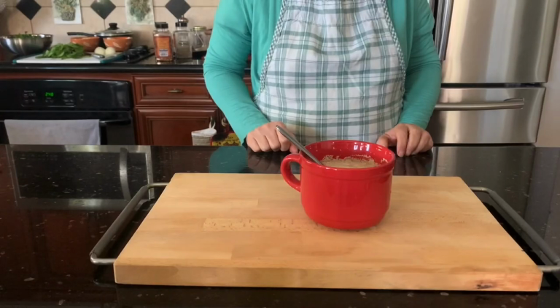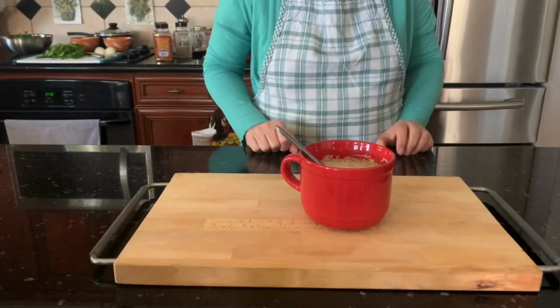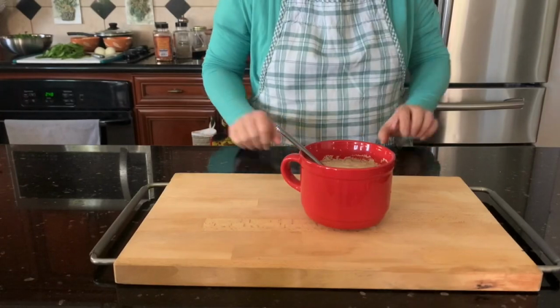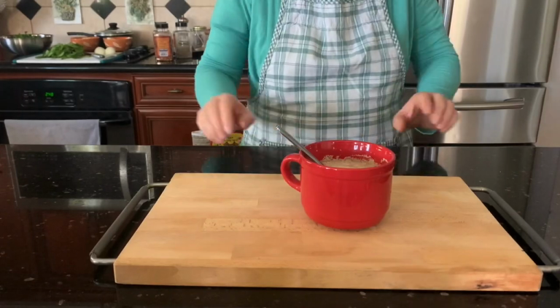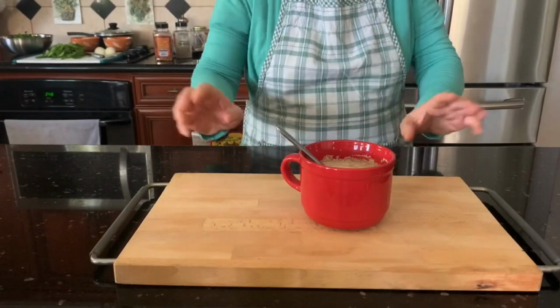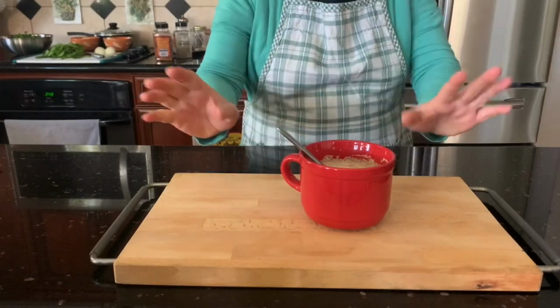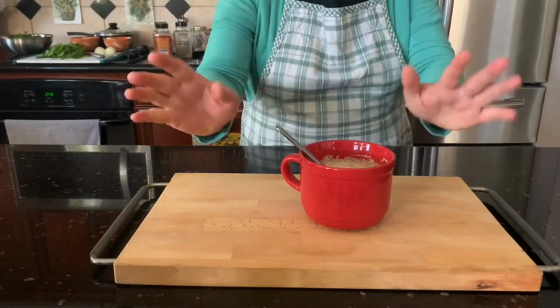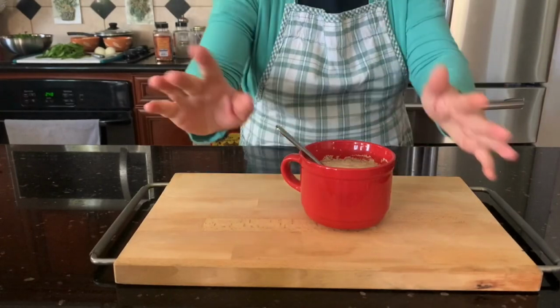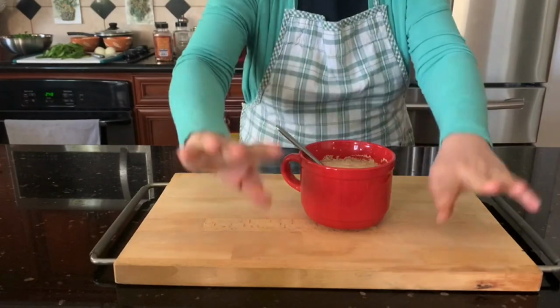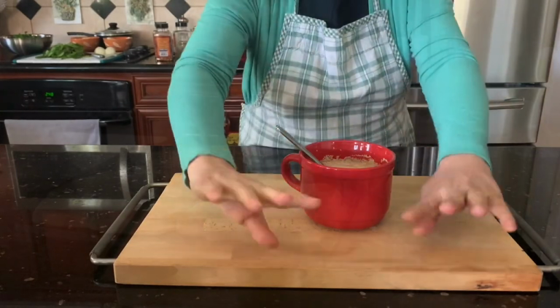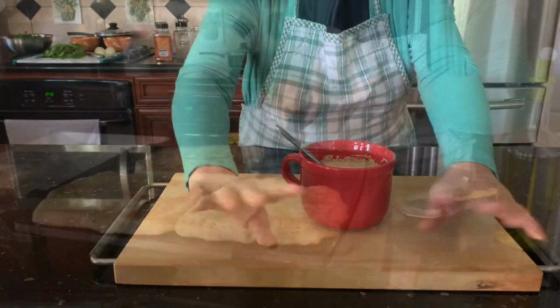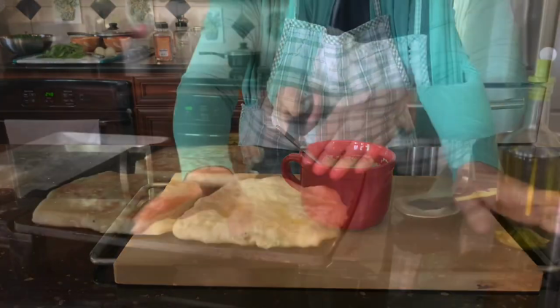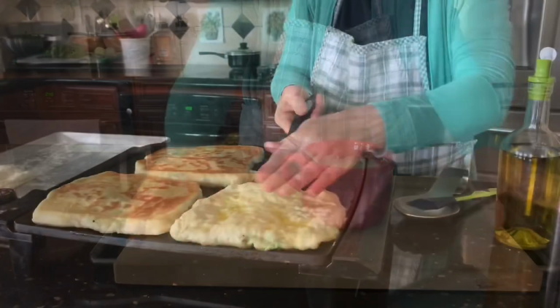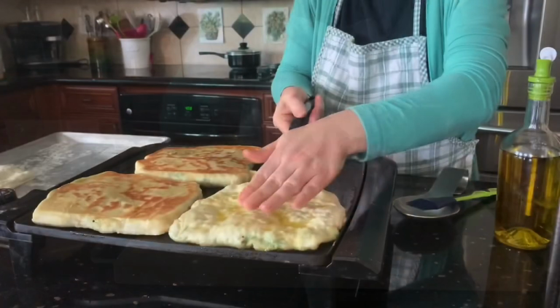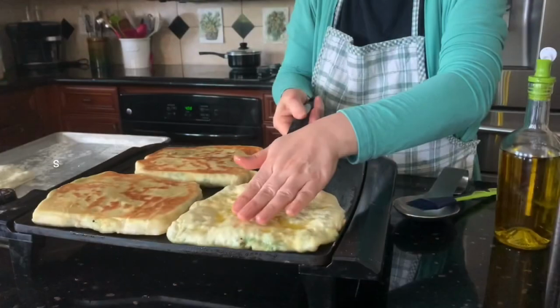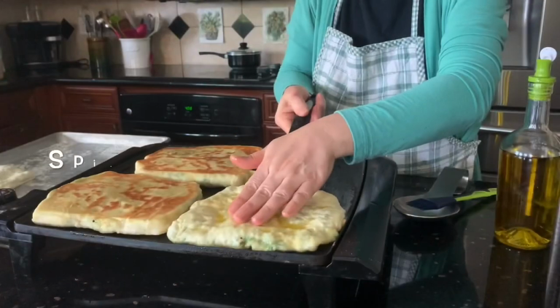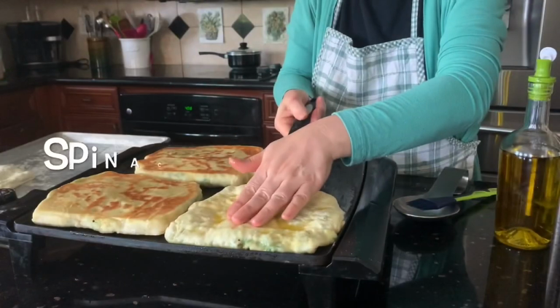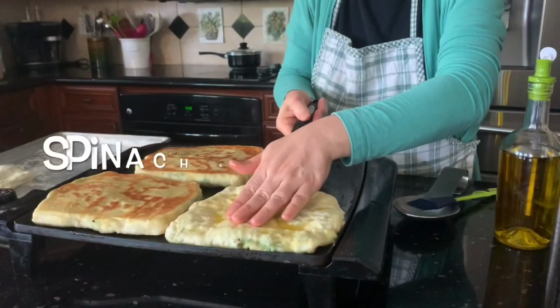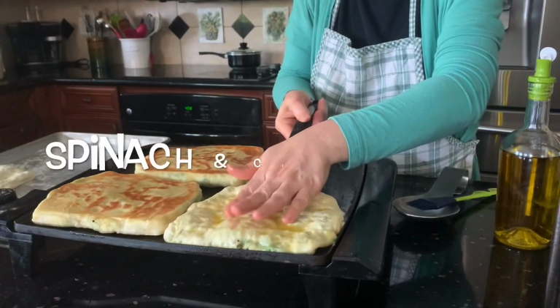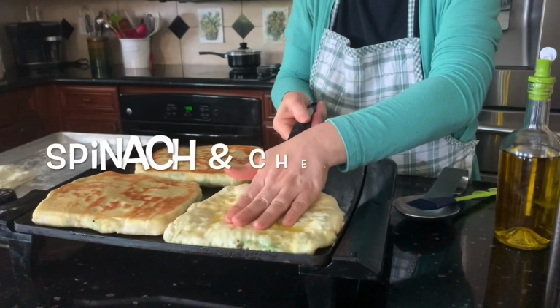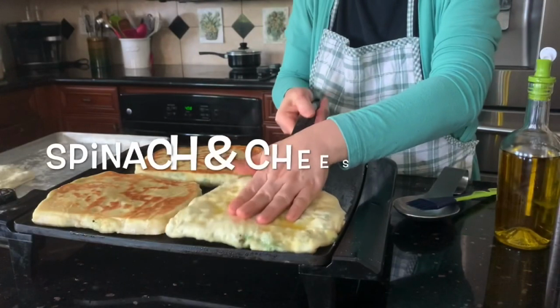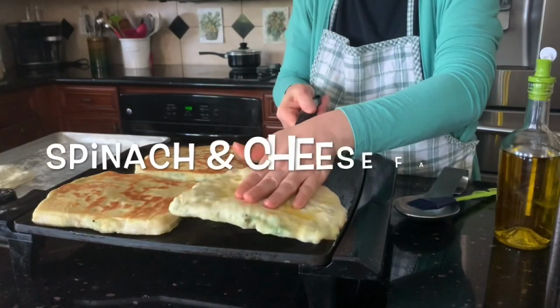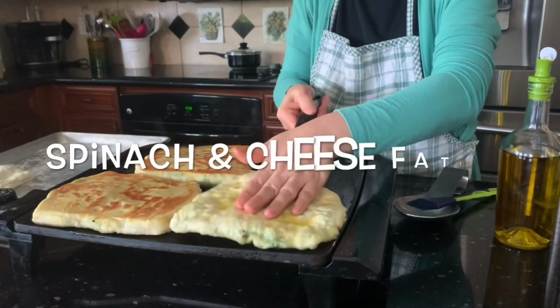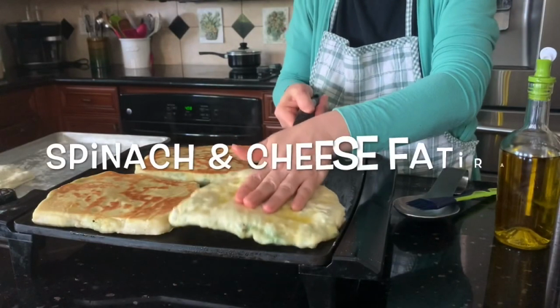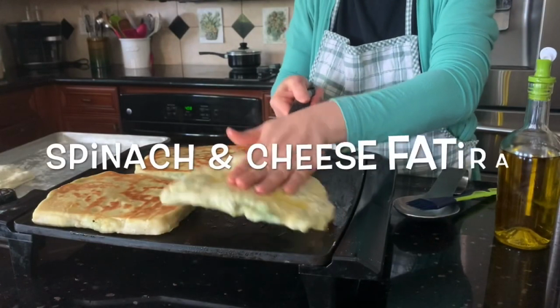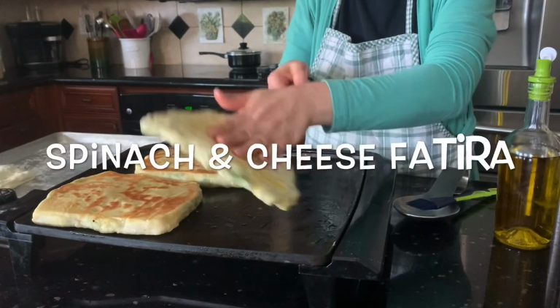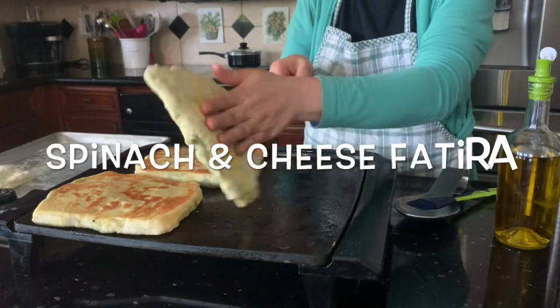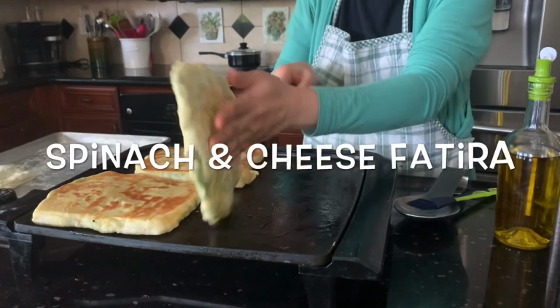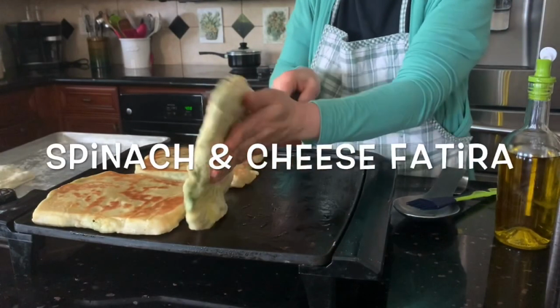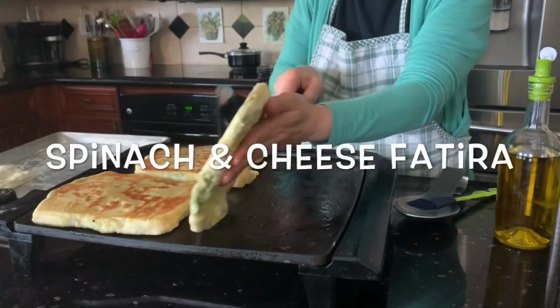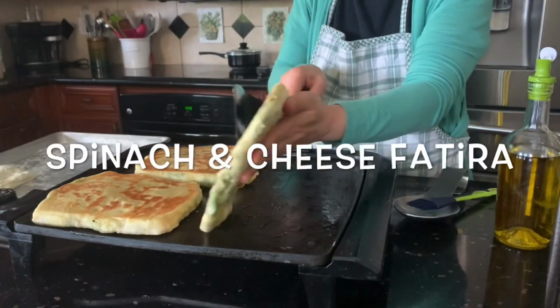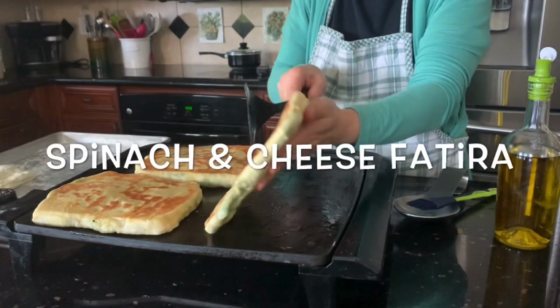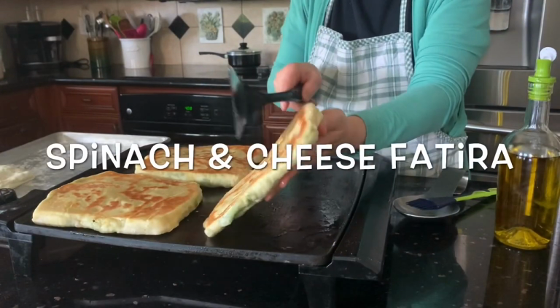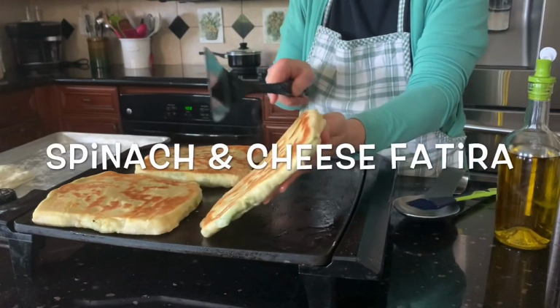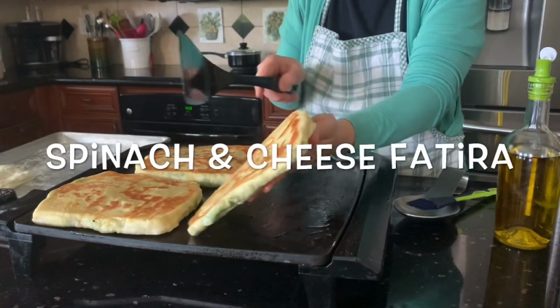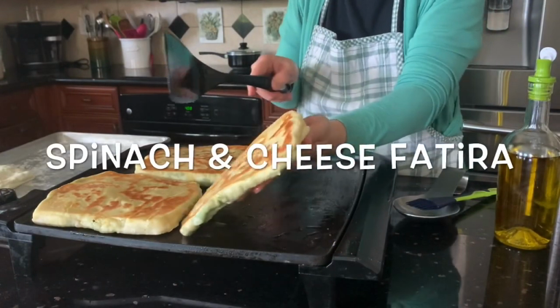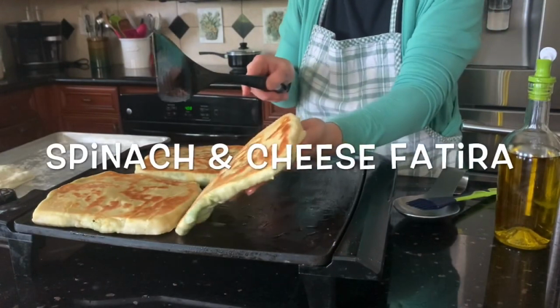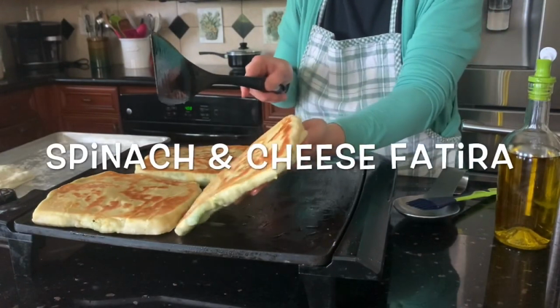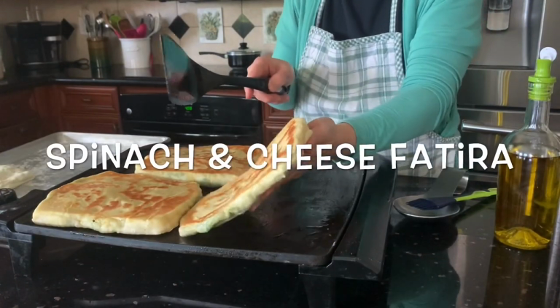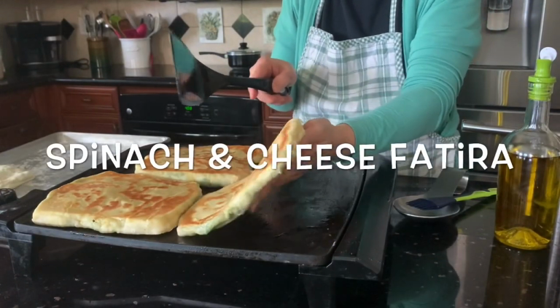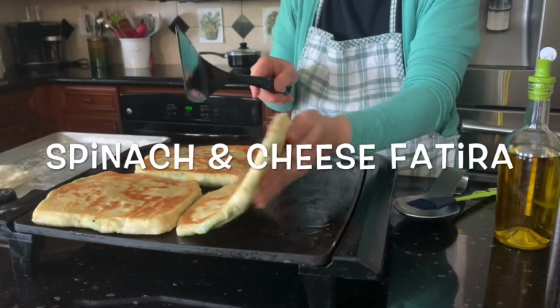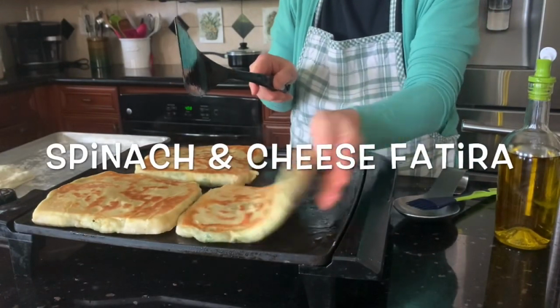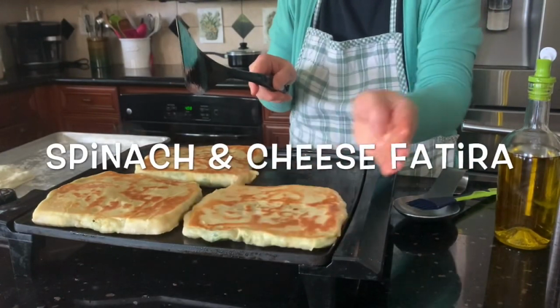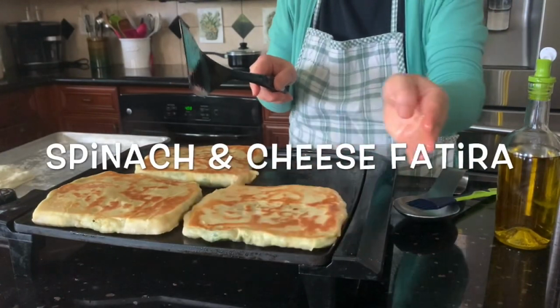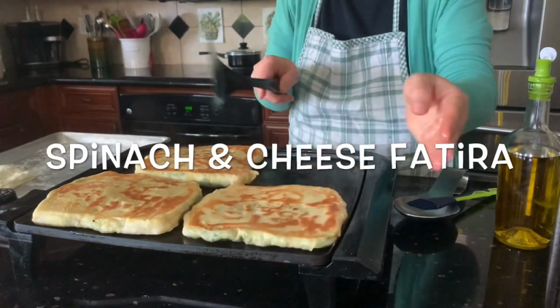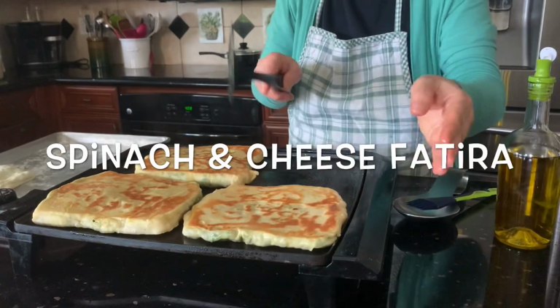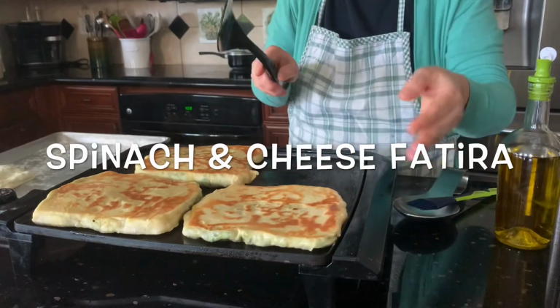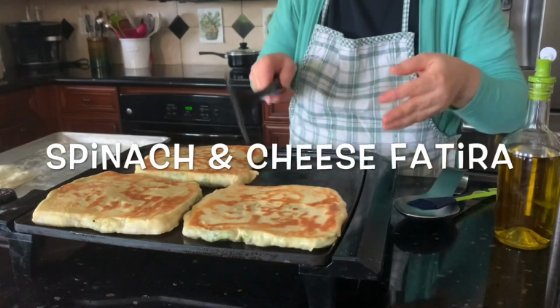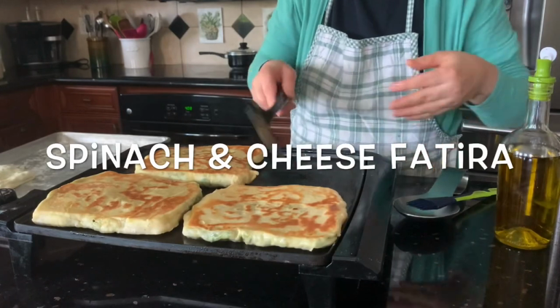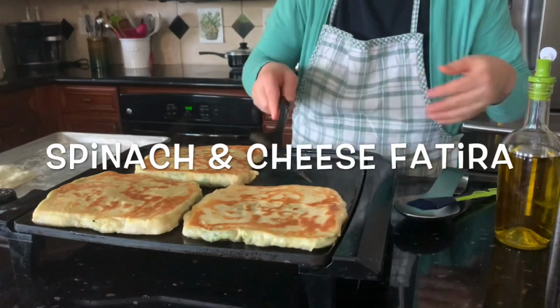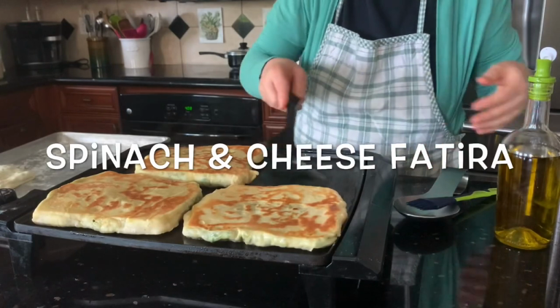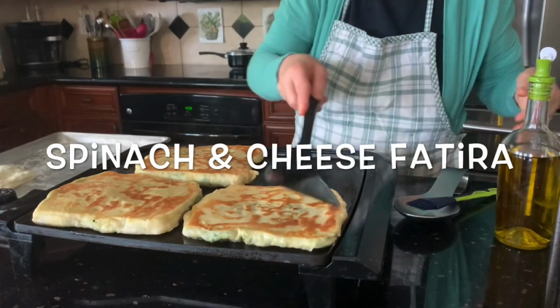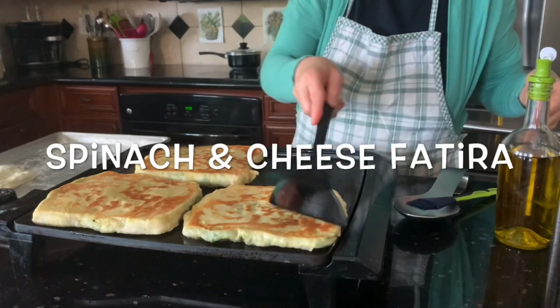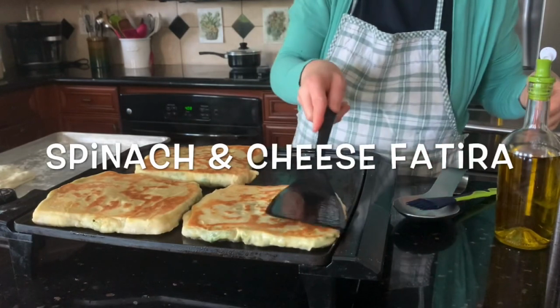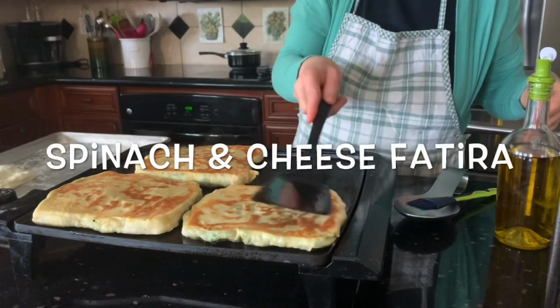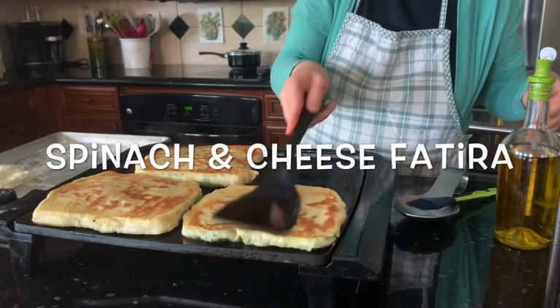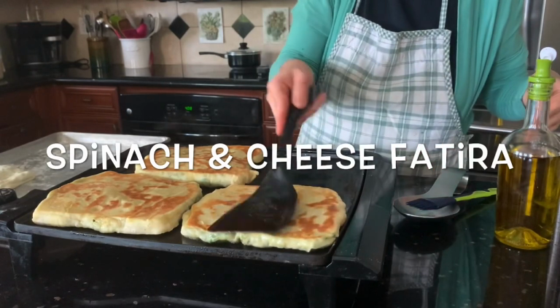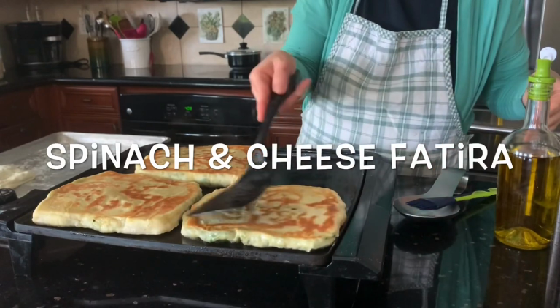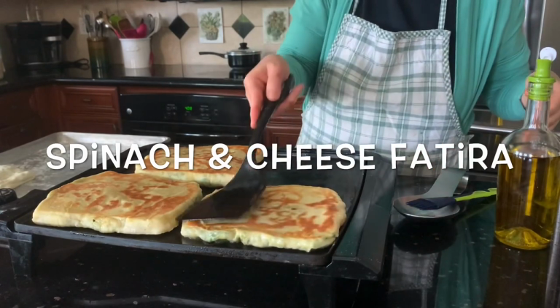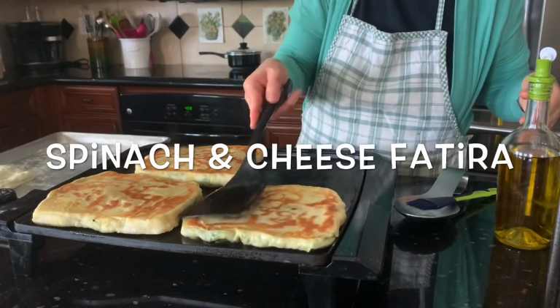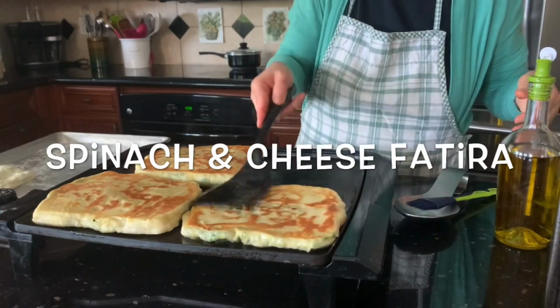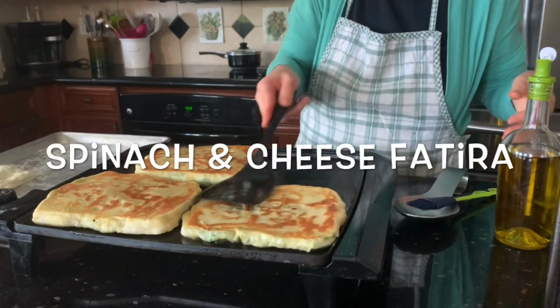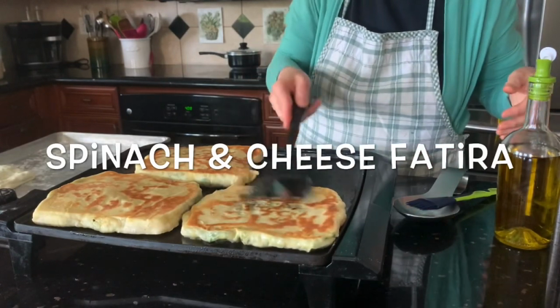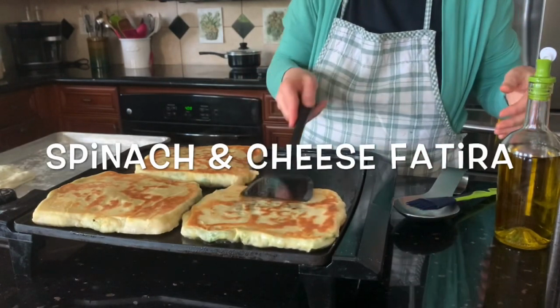Hello, welcome to my channel! Today I will show you how to make fatira with spinach and cheese.